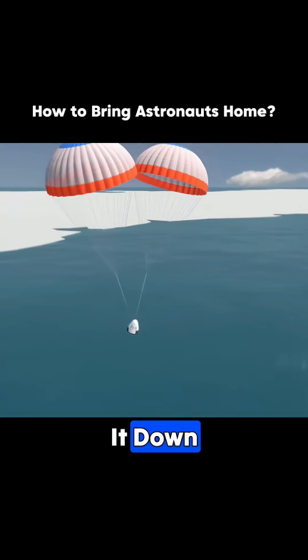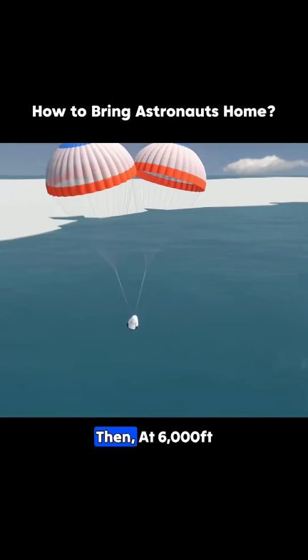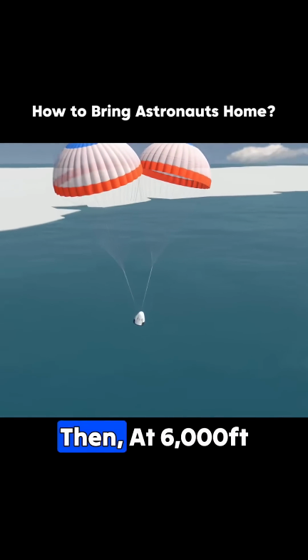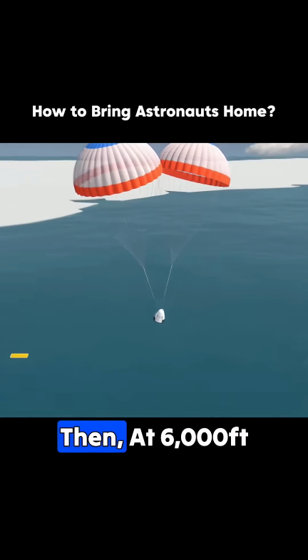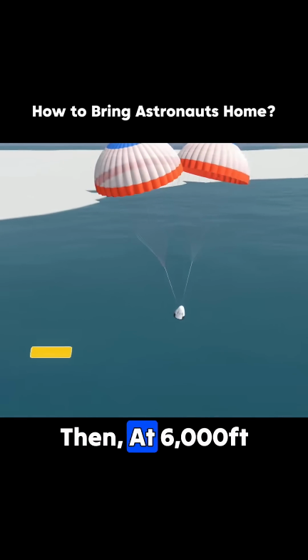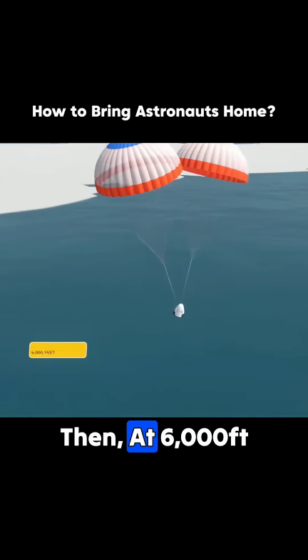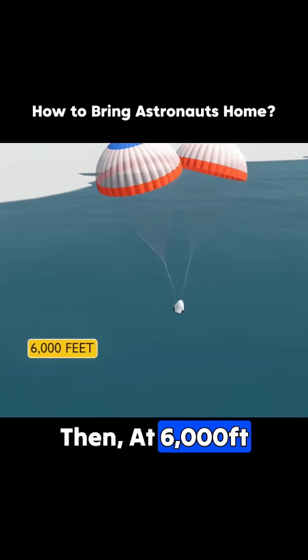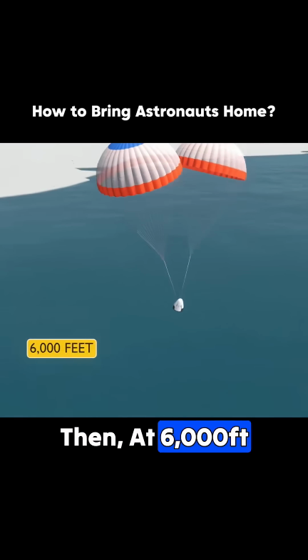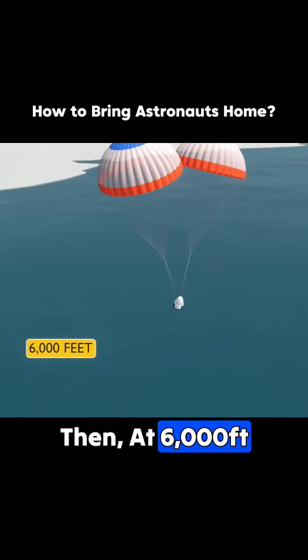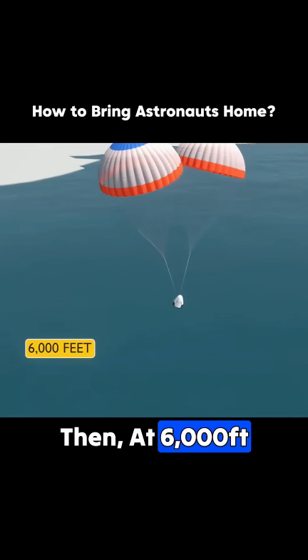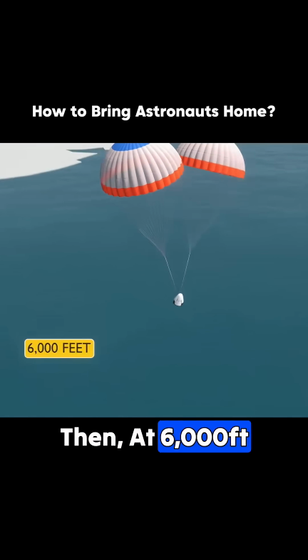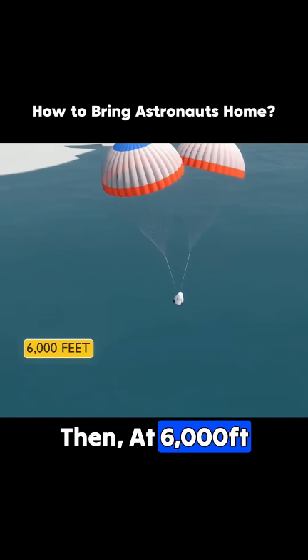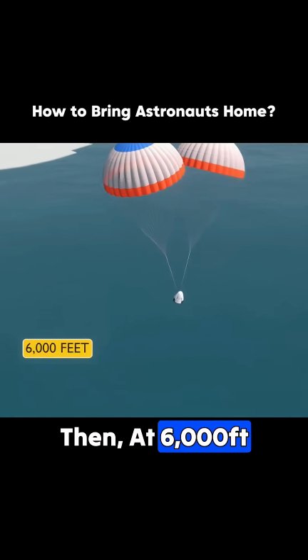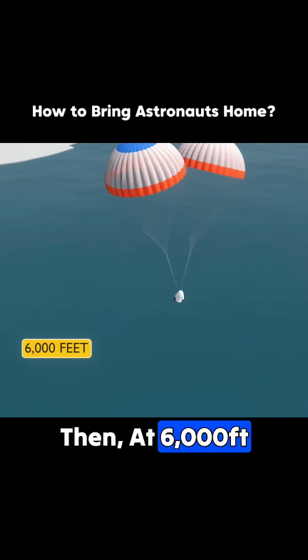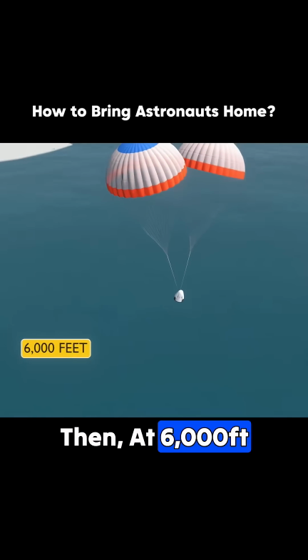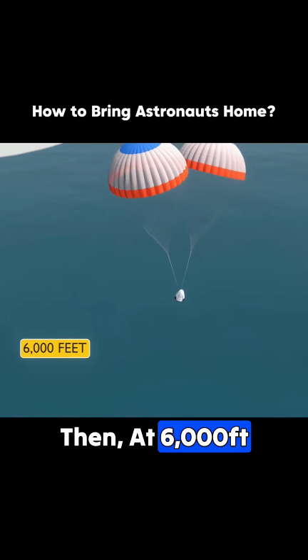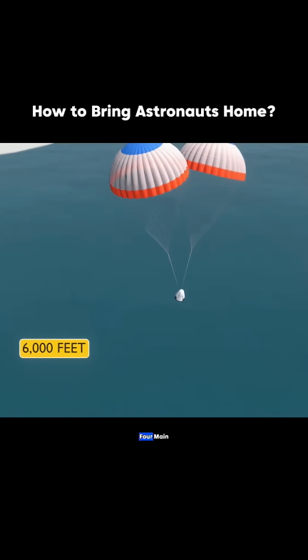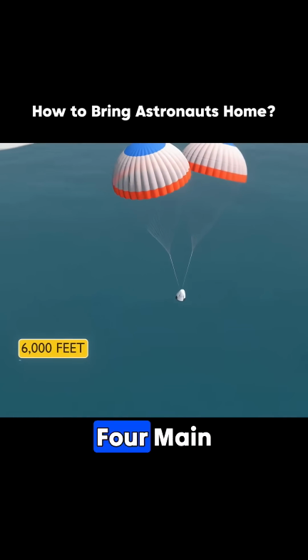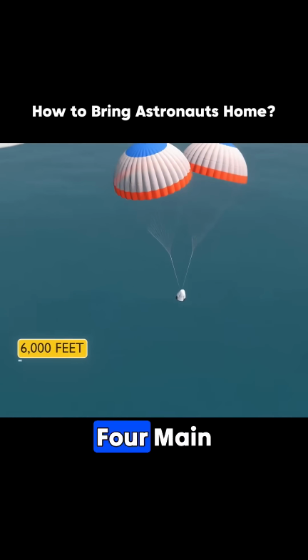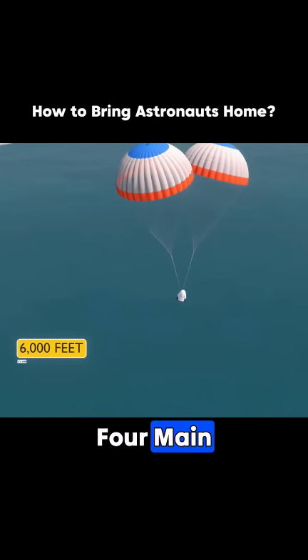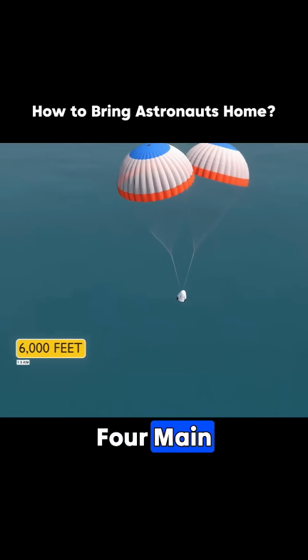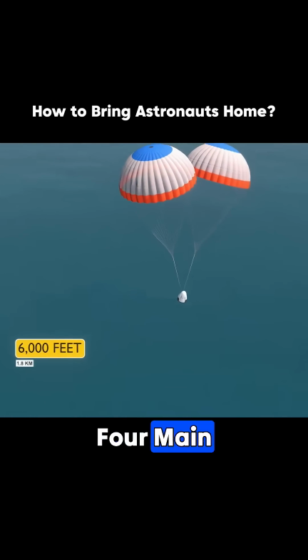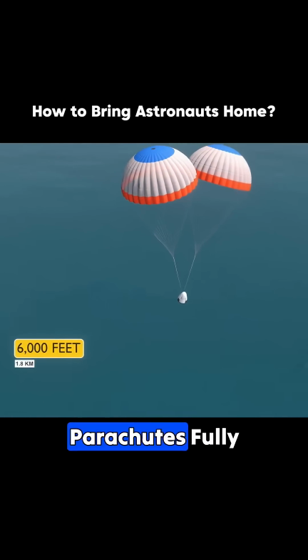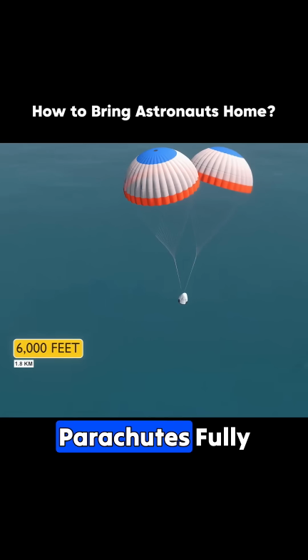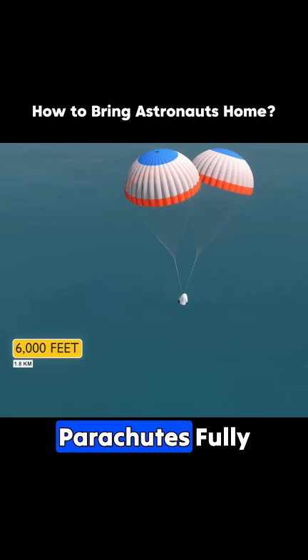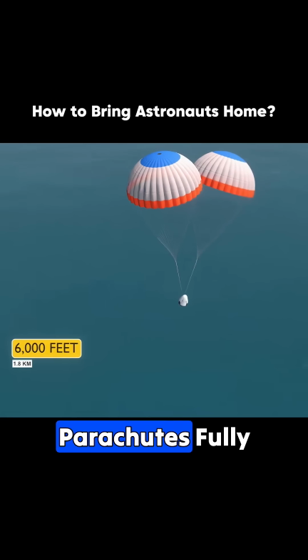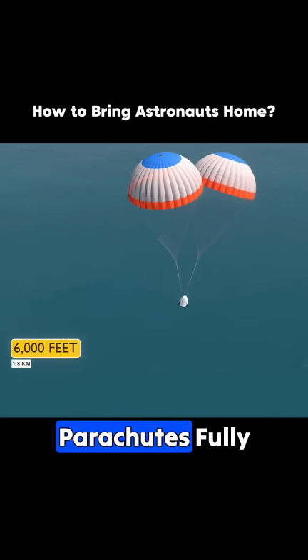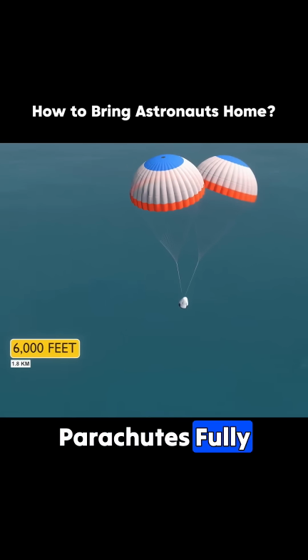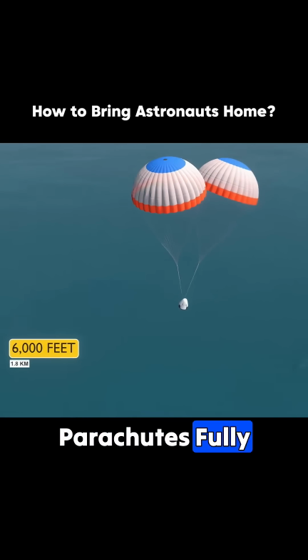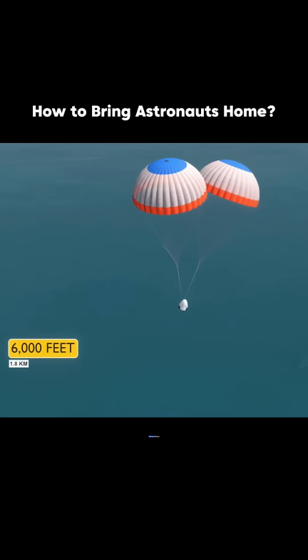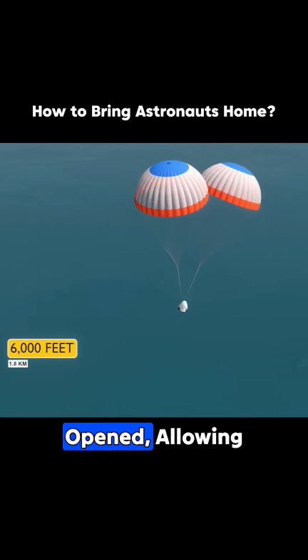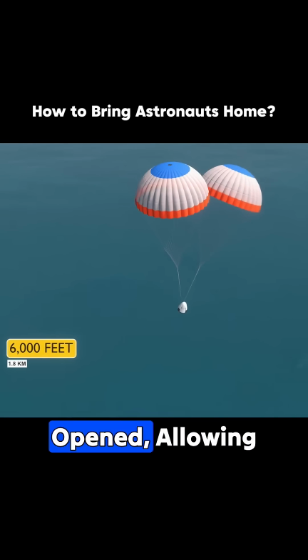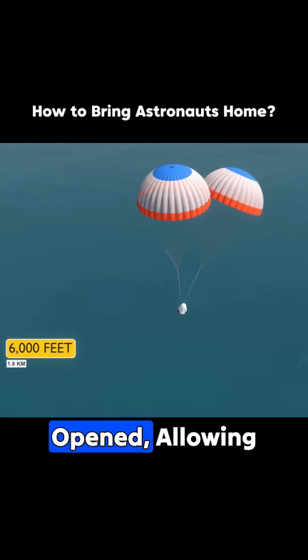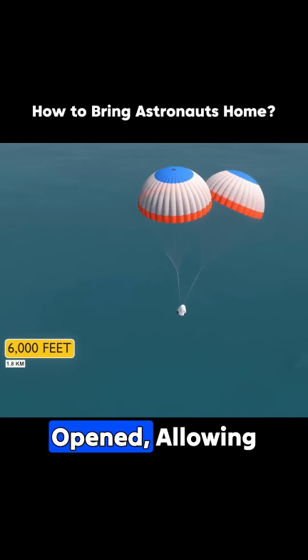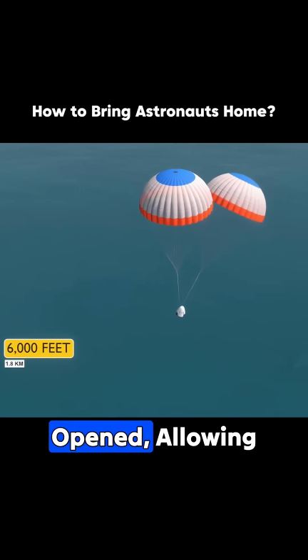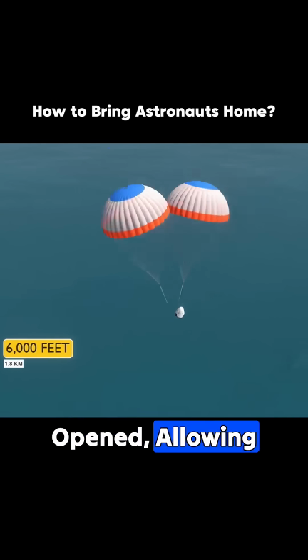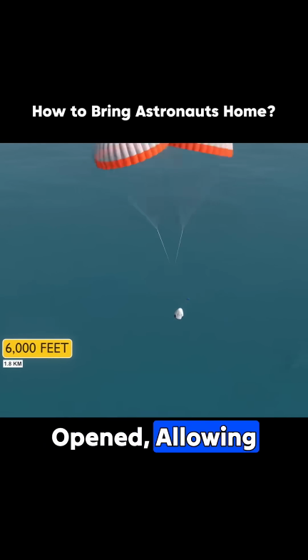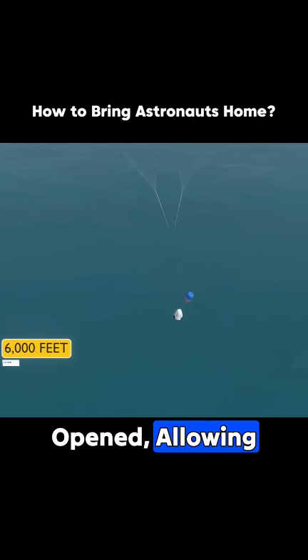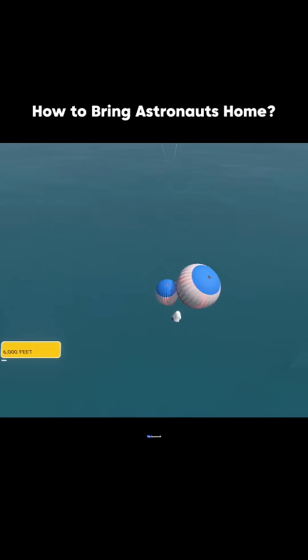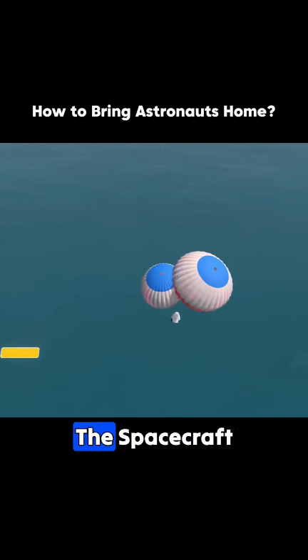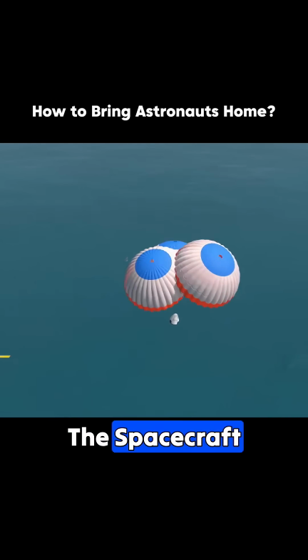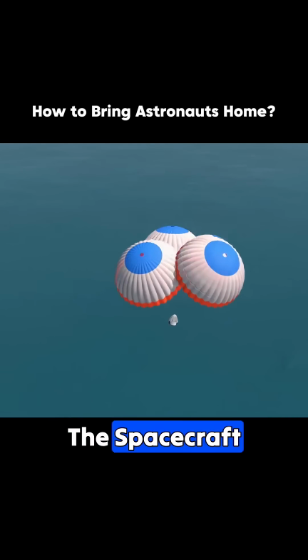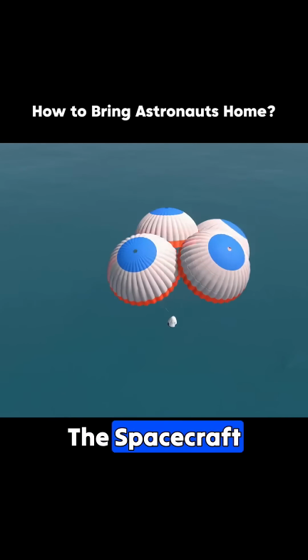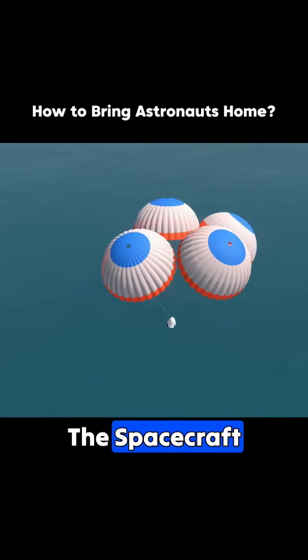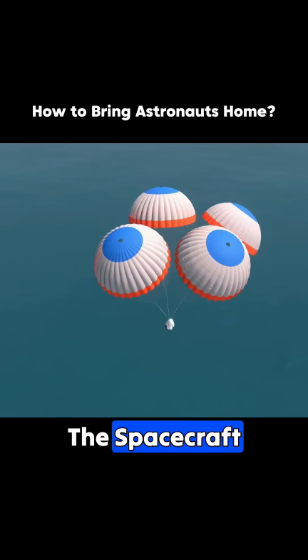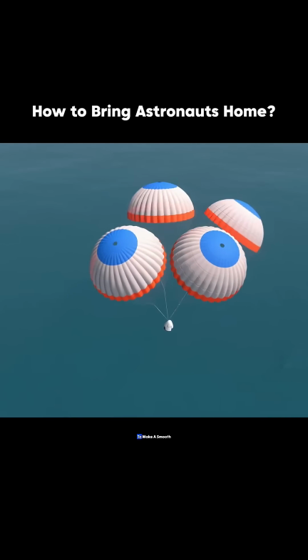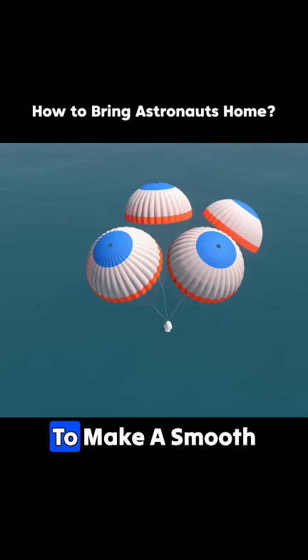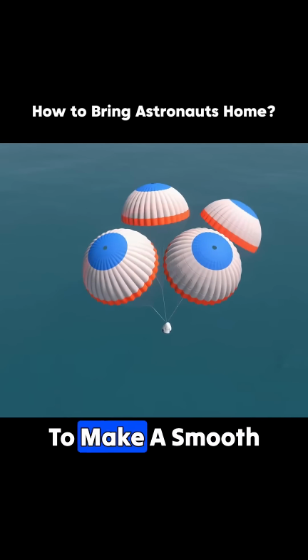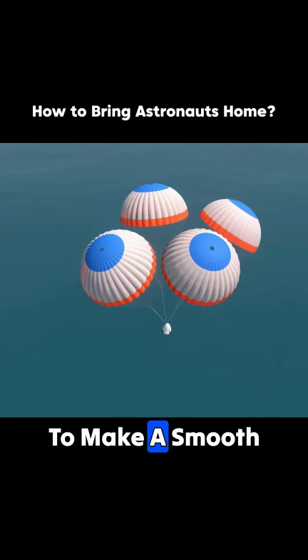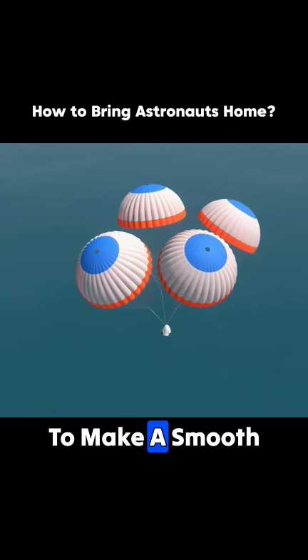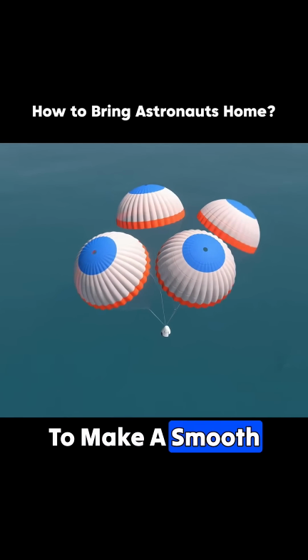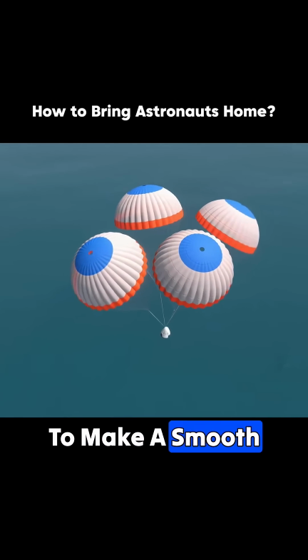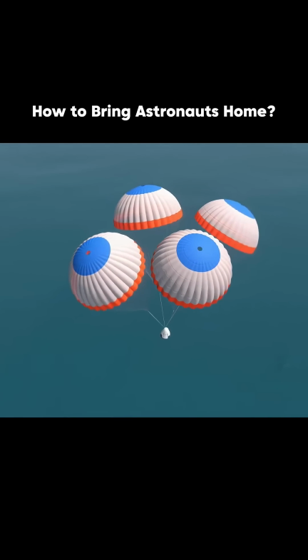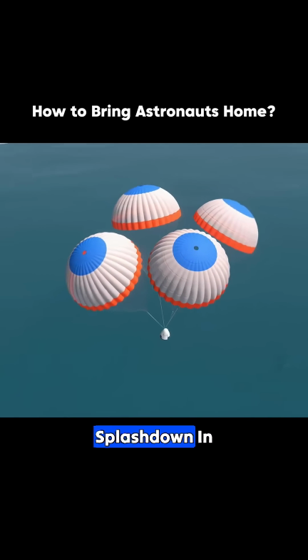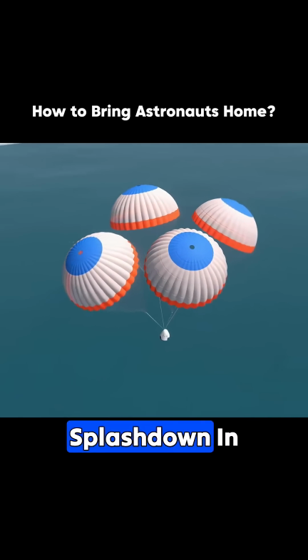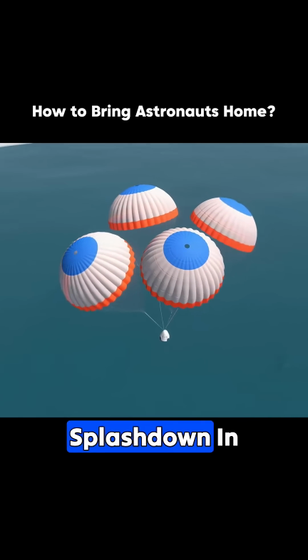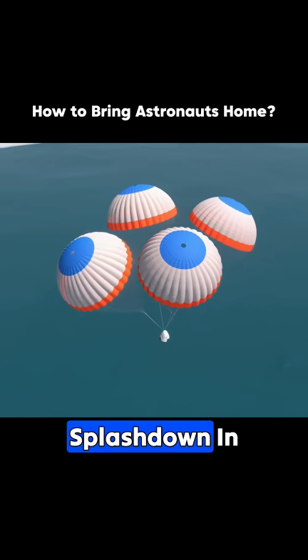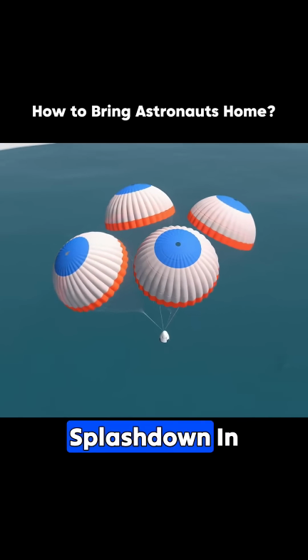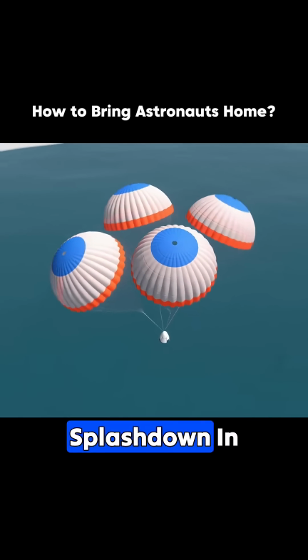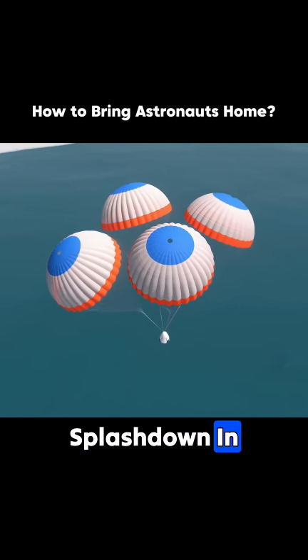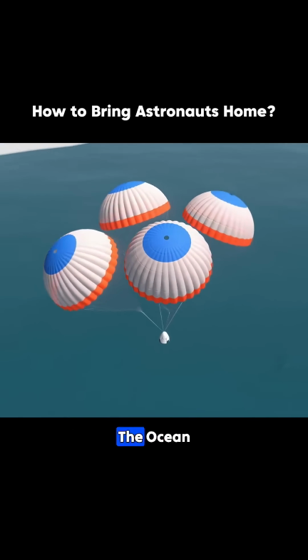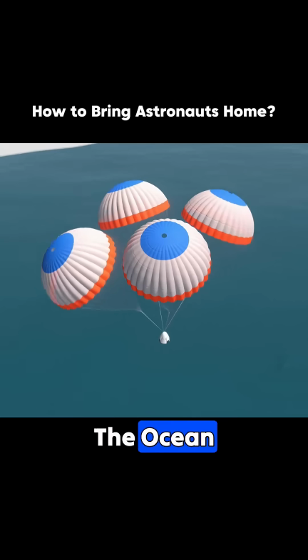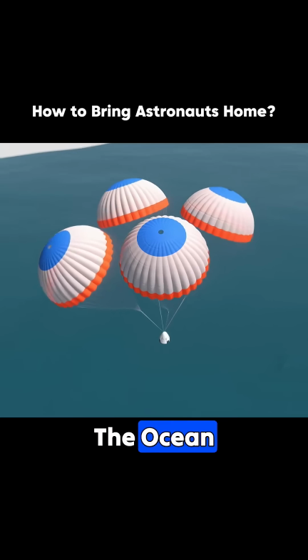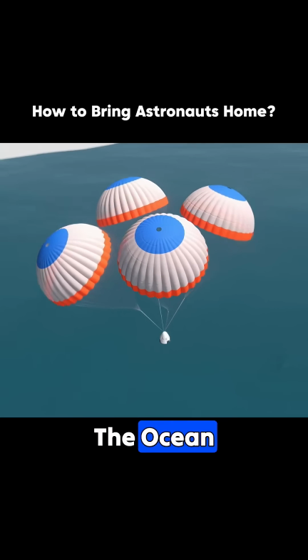Then at 6,000 feet, four main parachutes fully opened, allowing the spacecraft to make a smooth splashdown in the ocean.